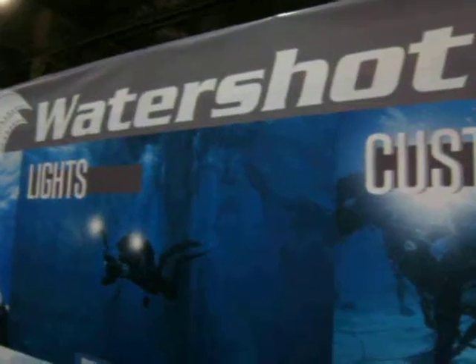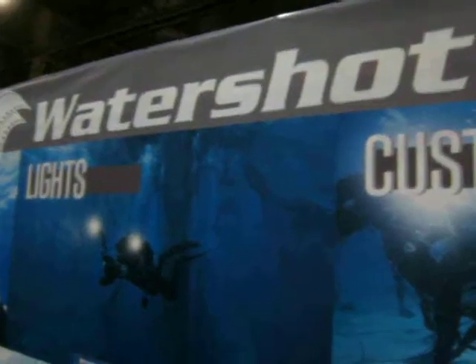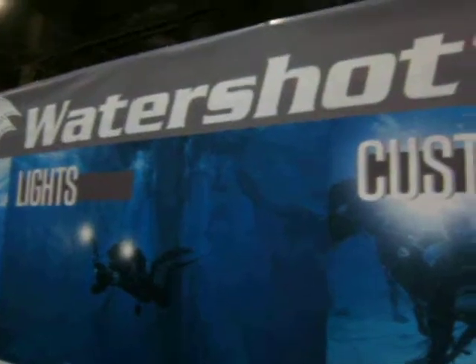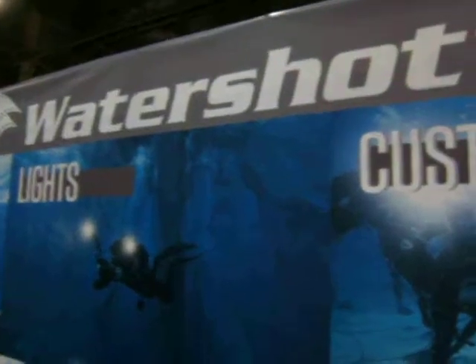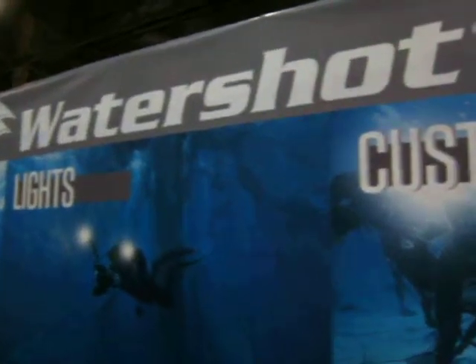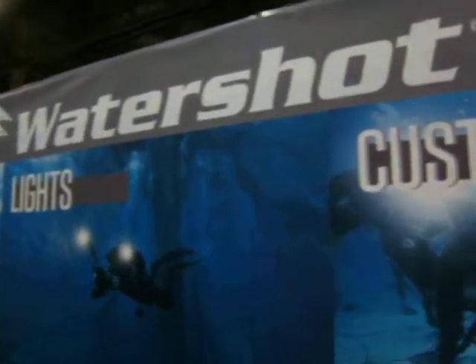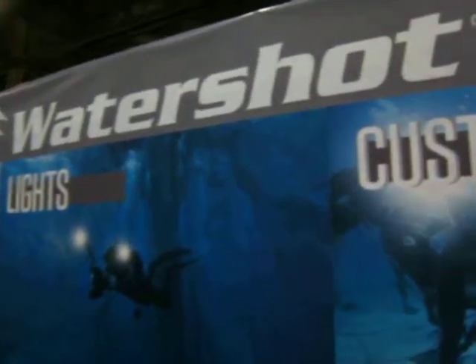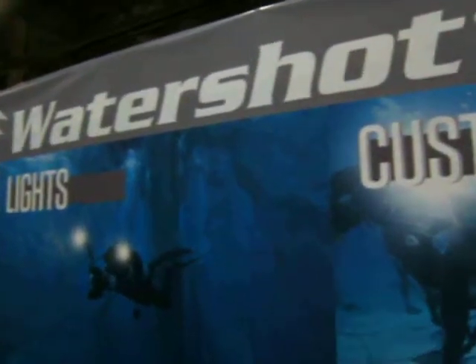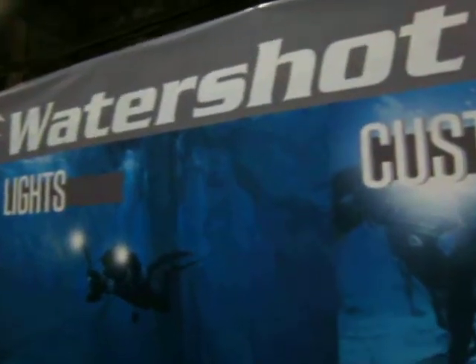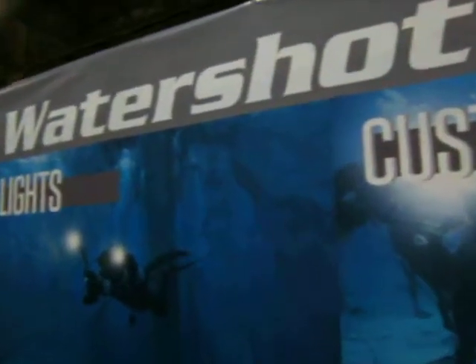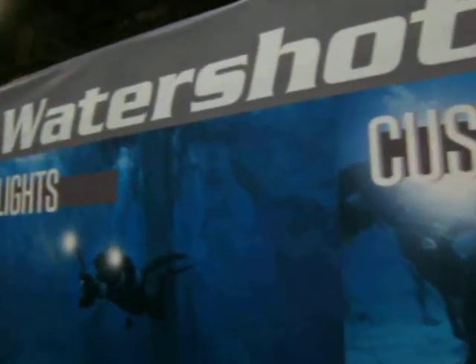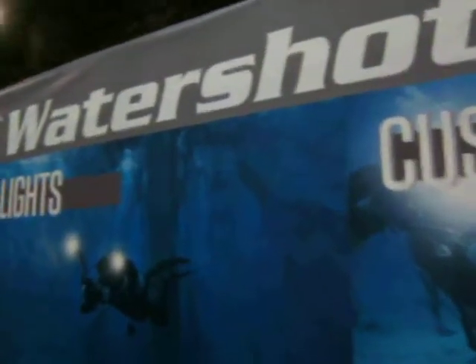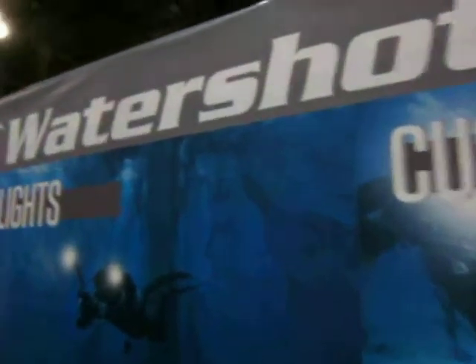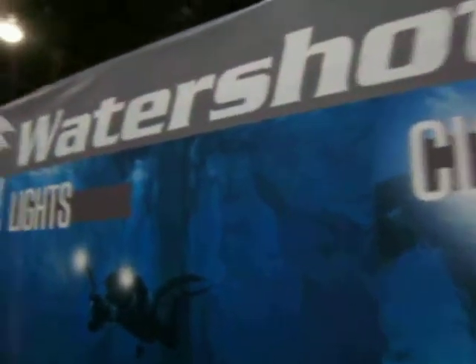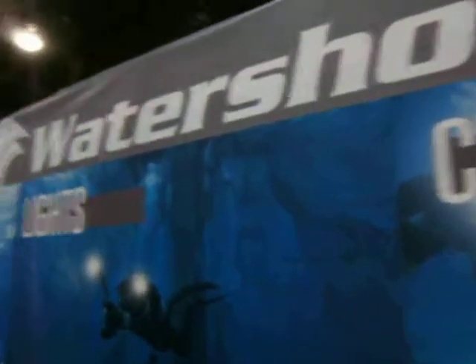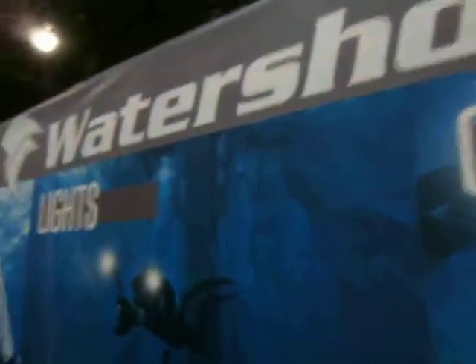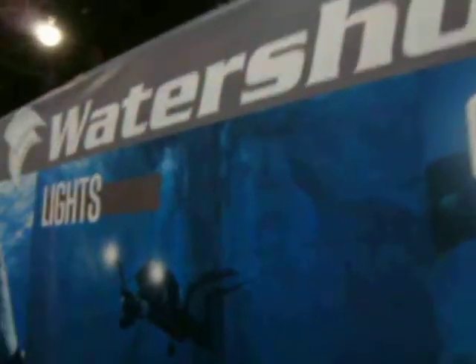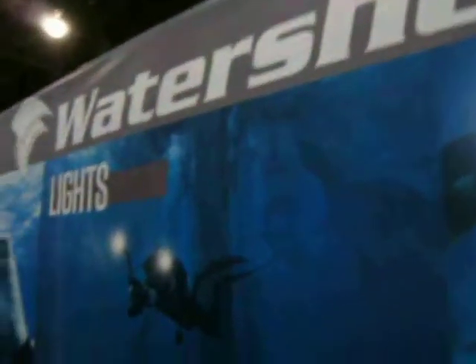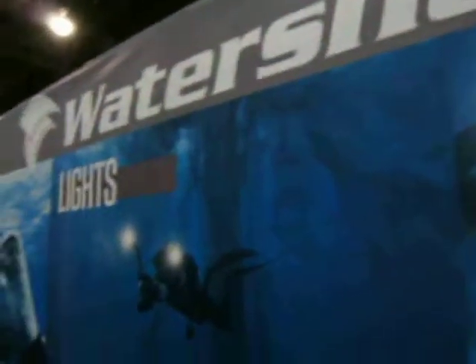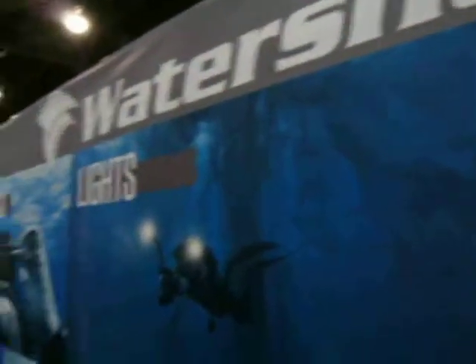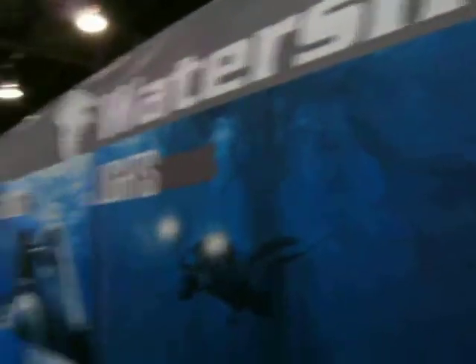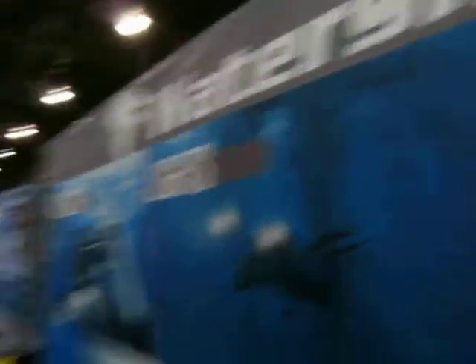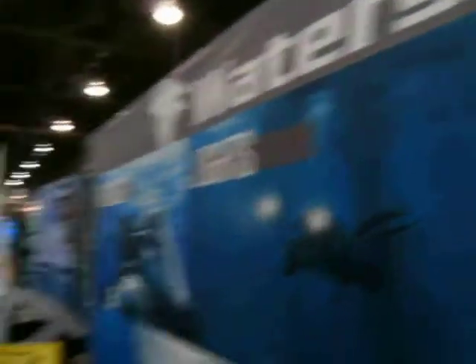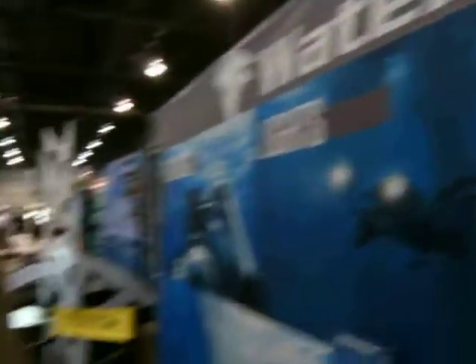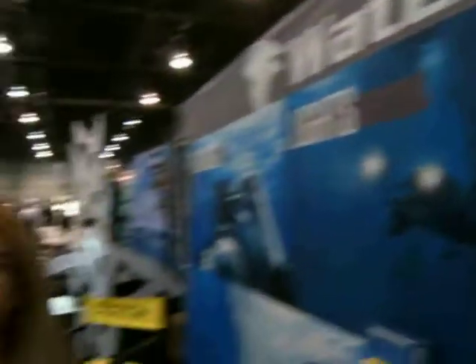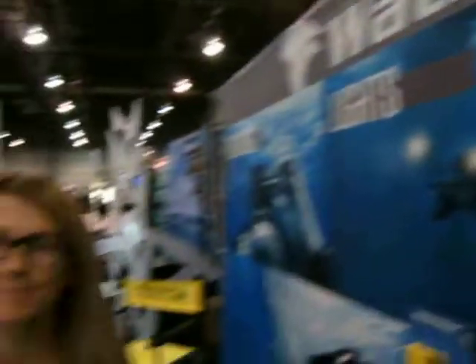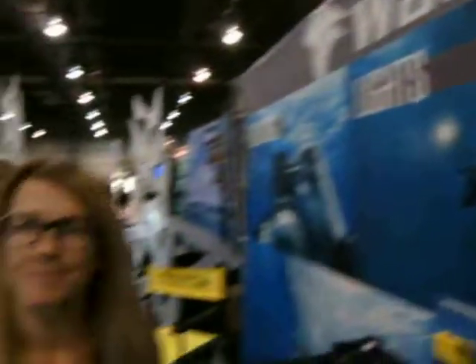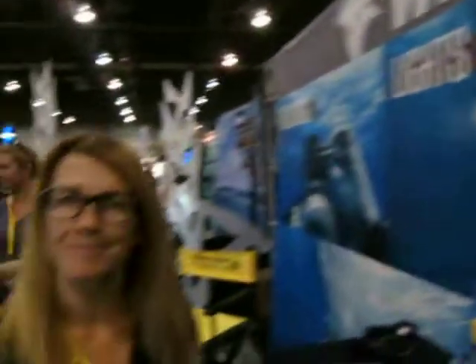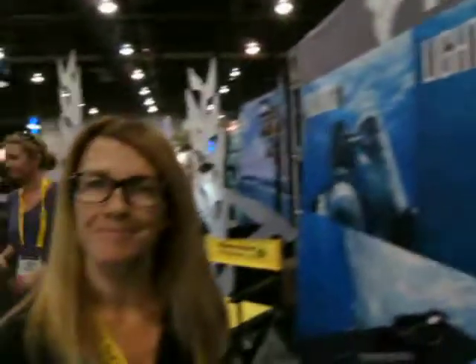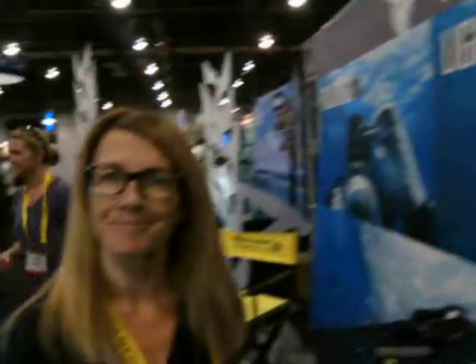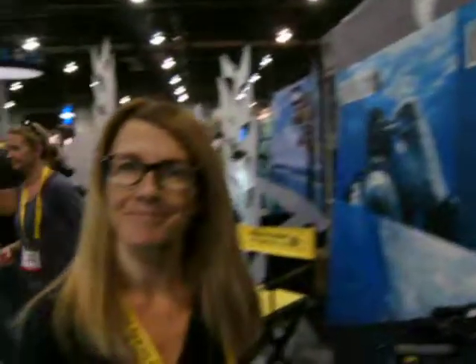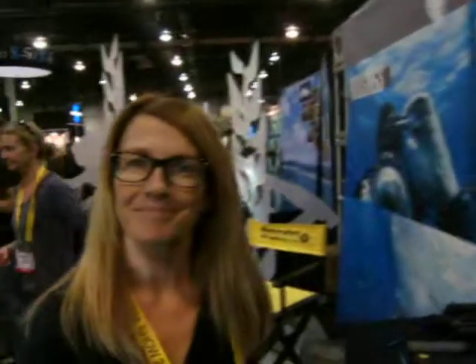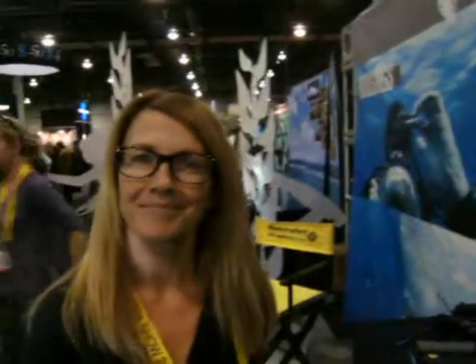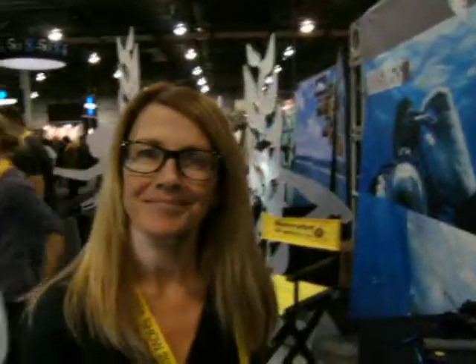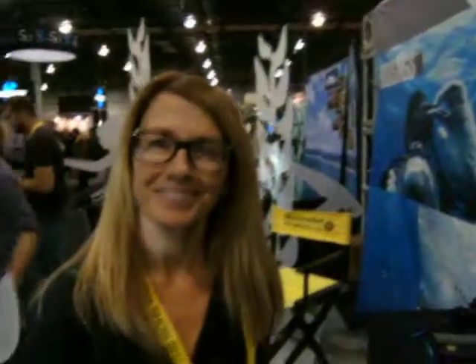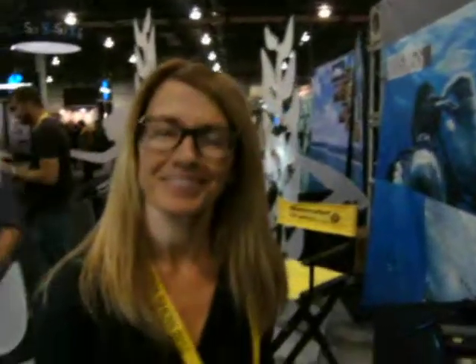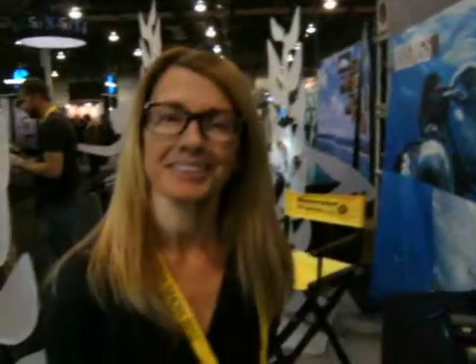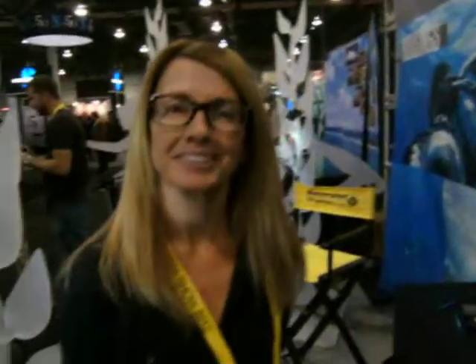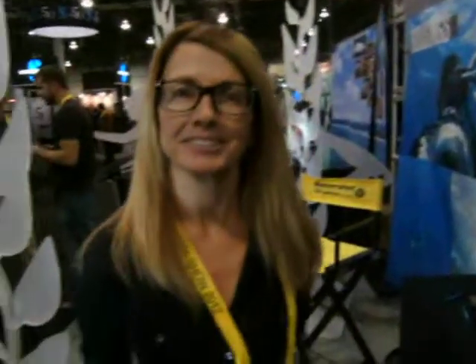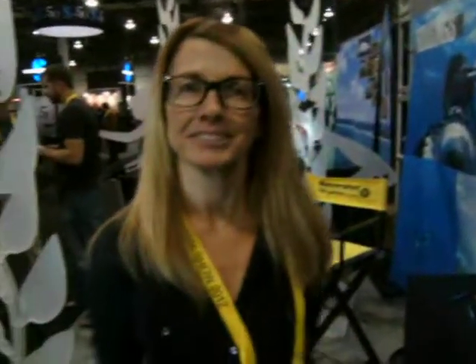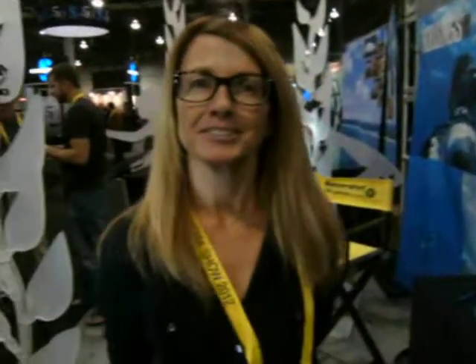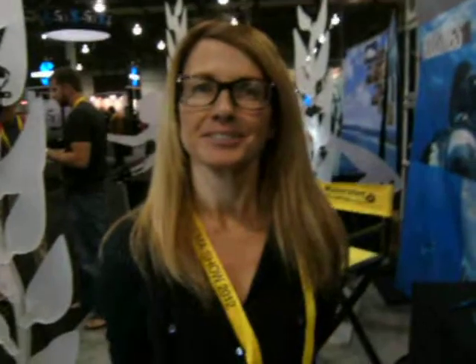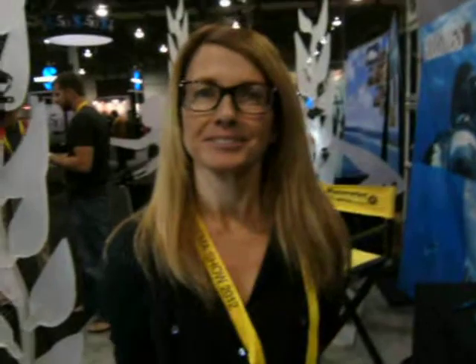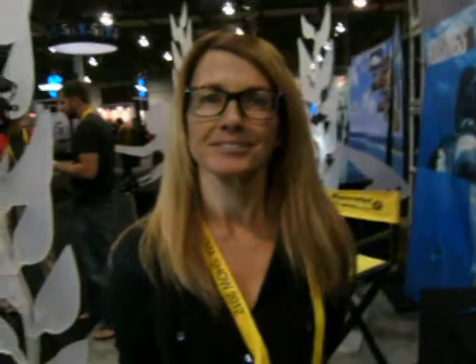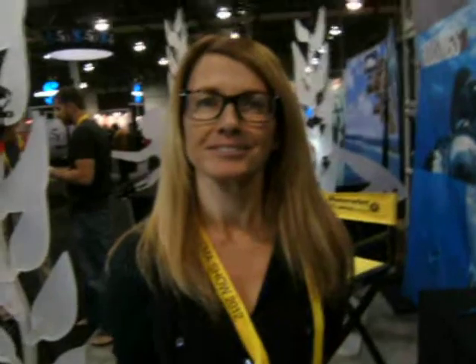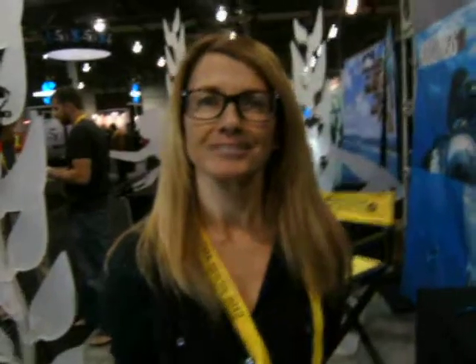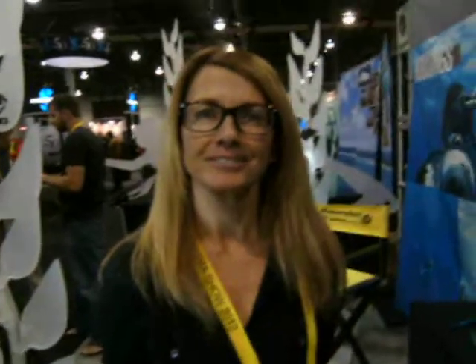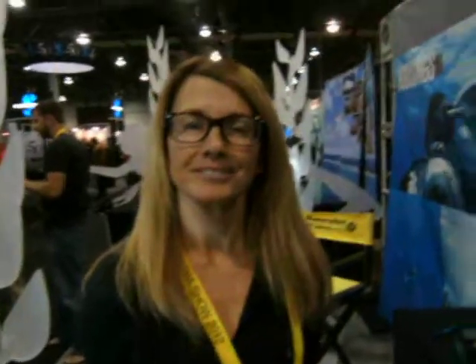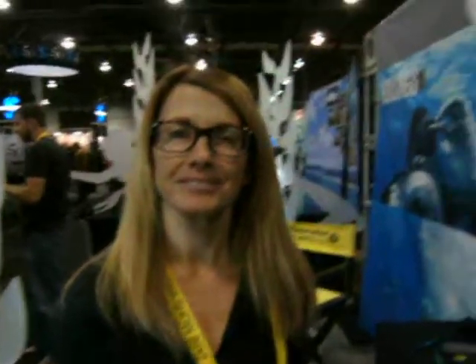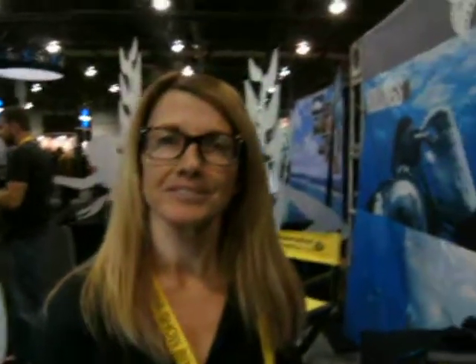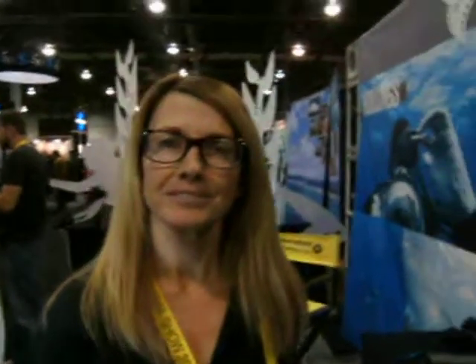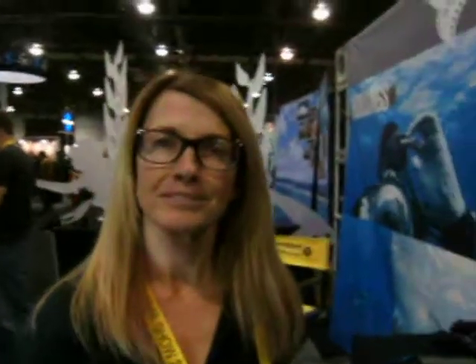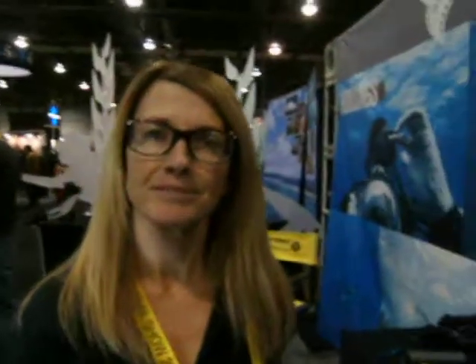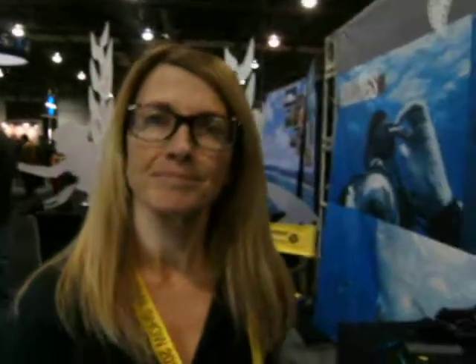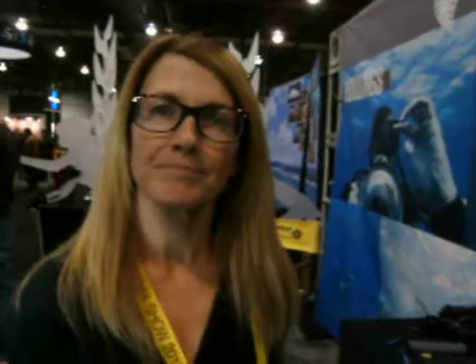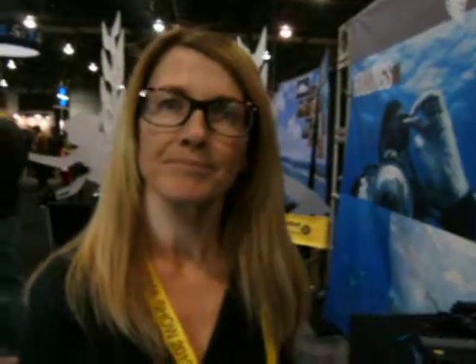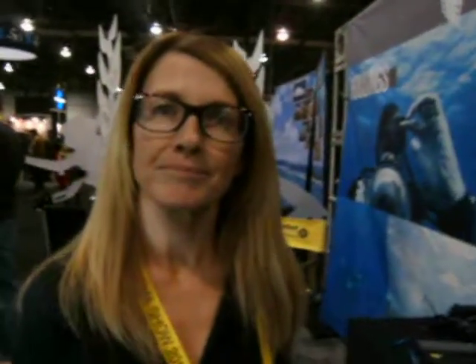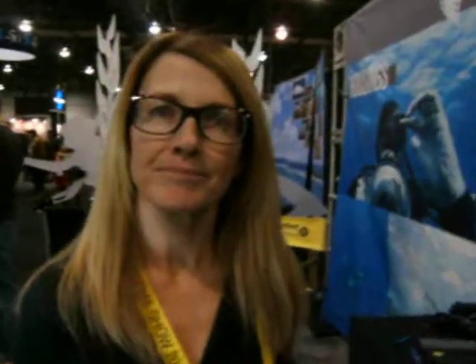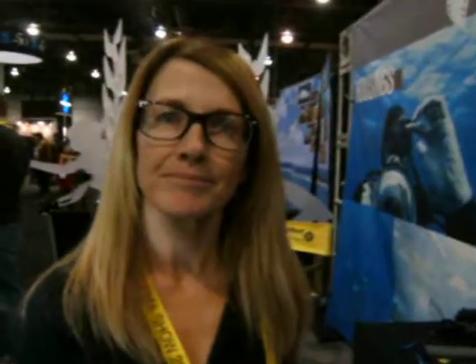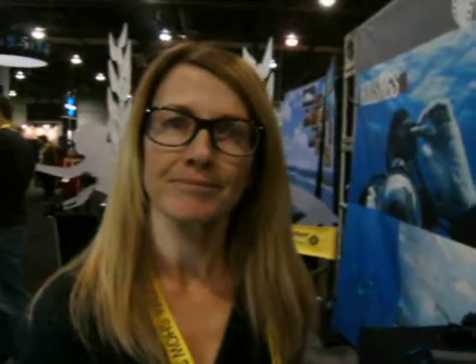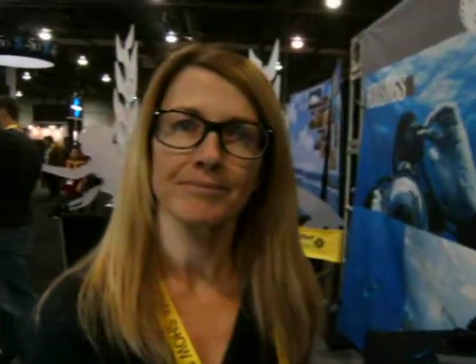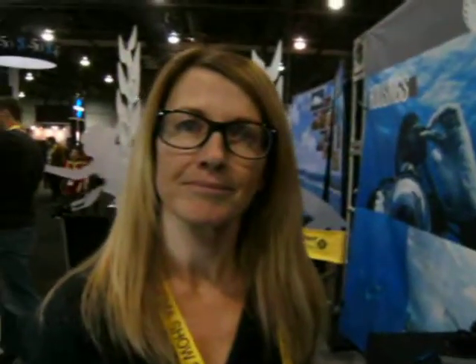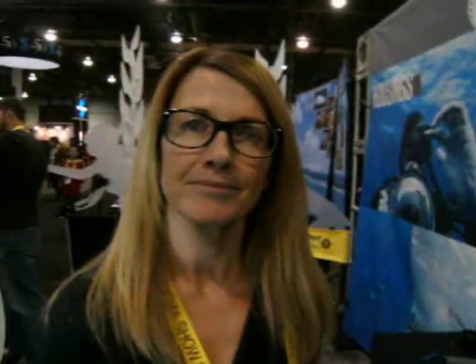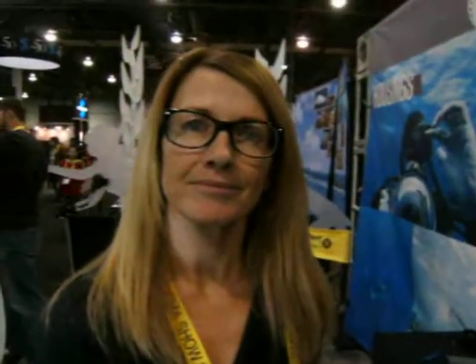I'm here at Watershot, and I'm here with Emily. Emily, you're going to tell me a little bit about your new product line you have?